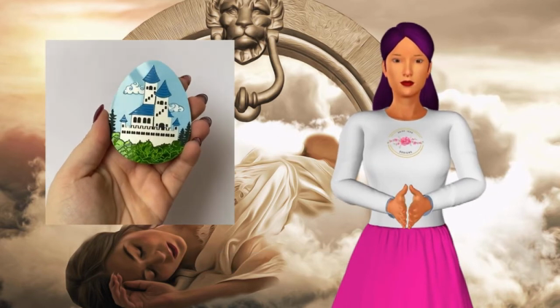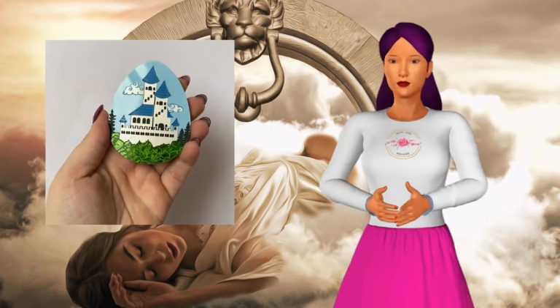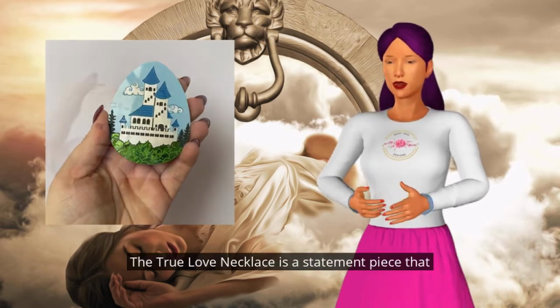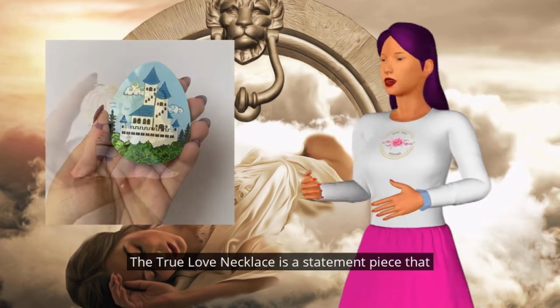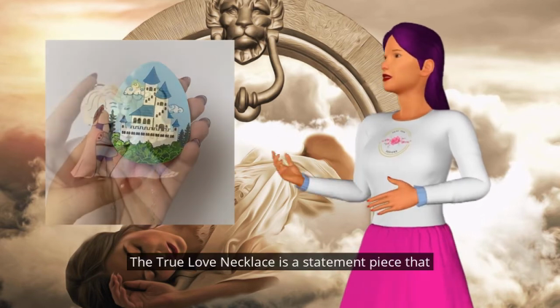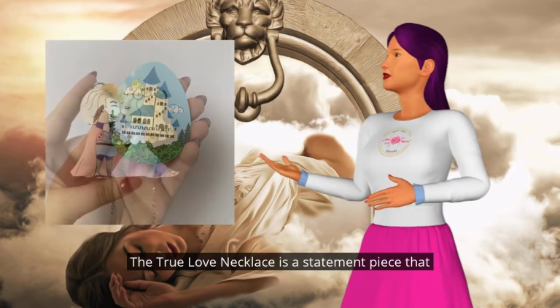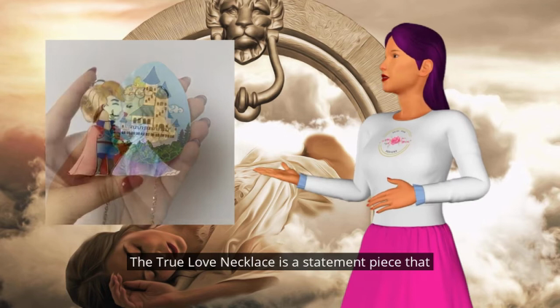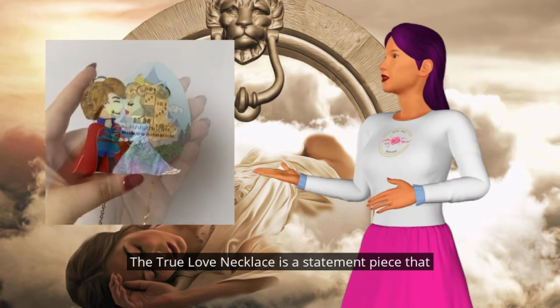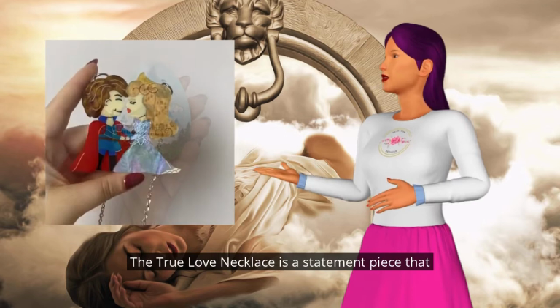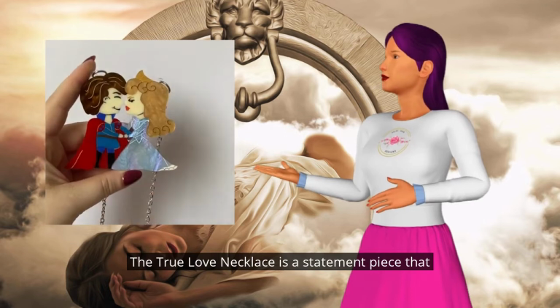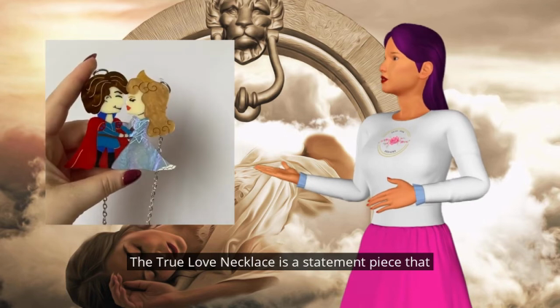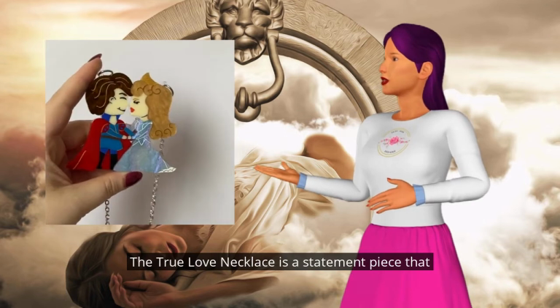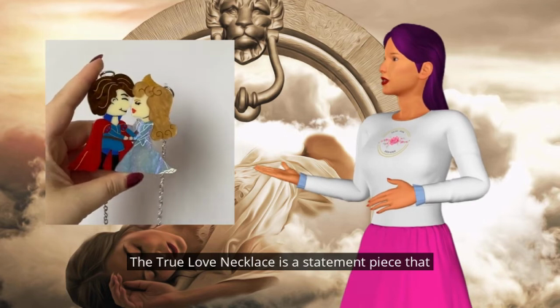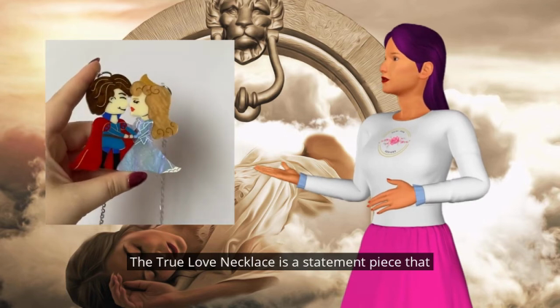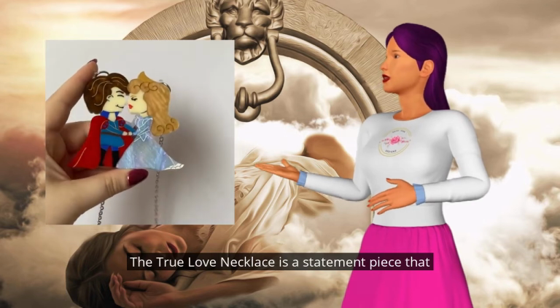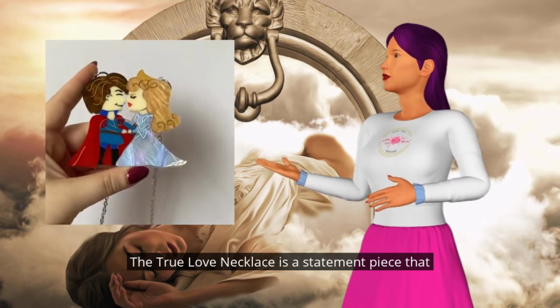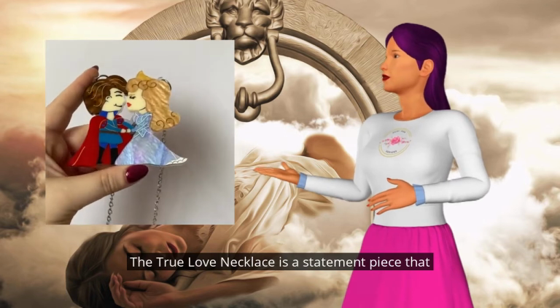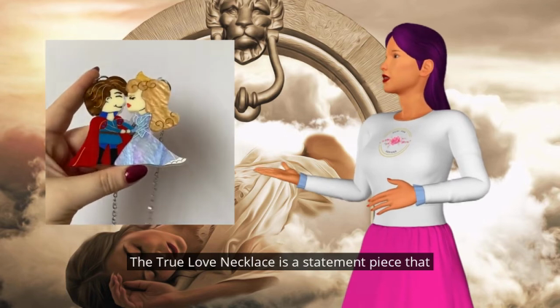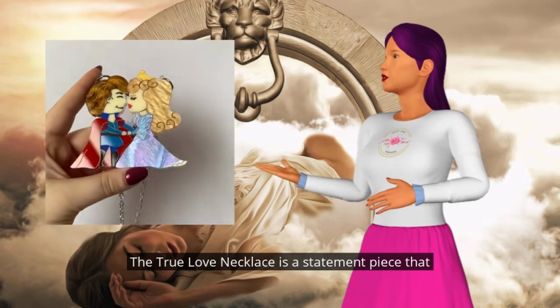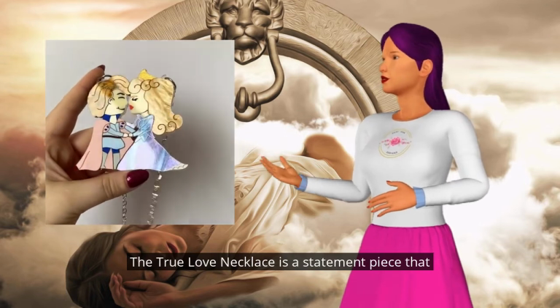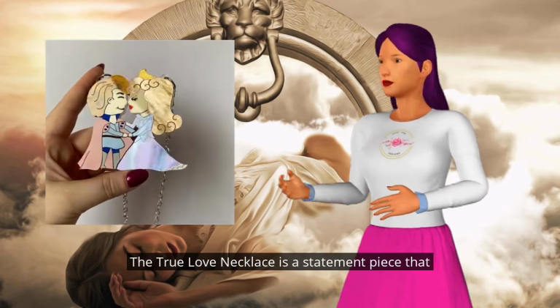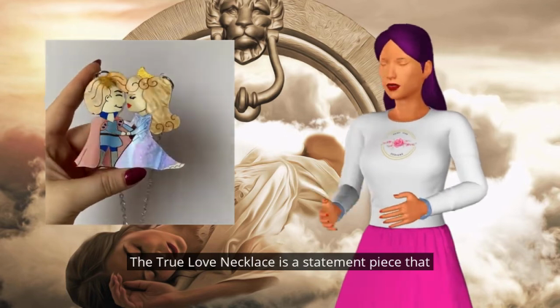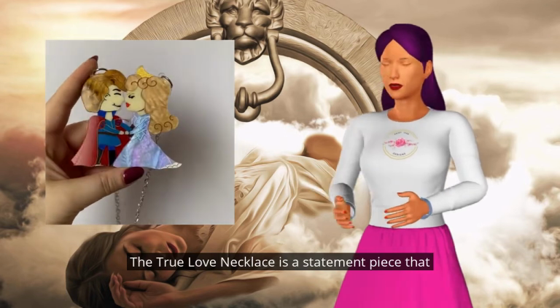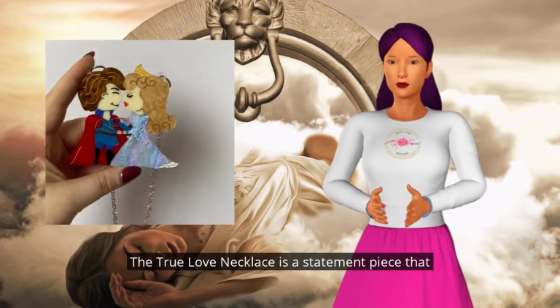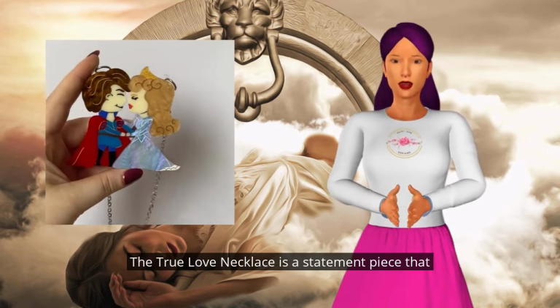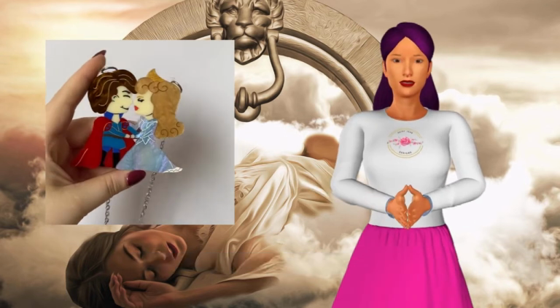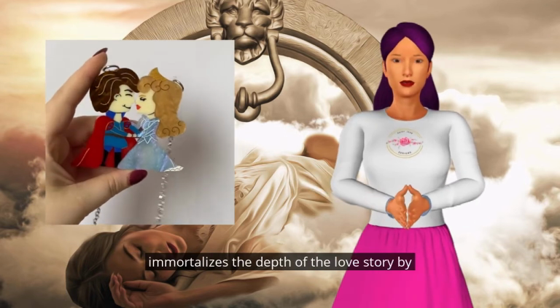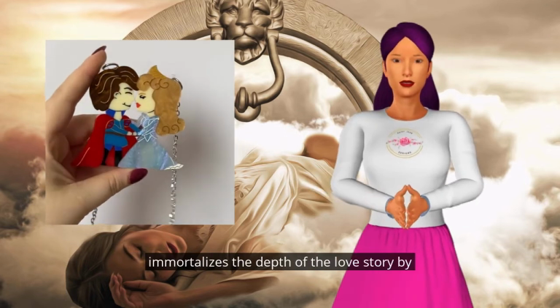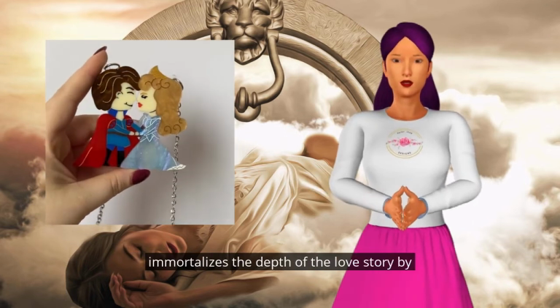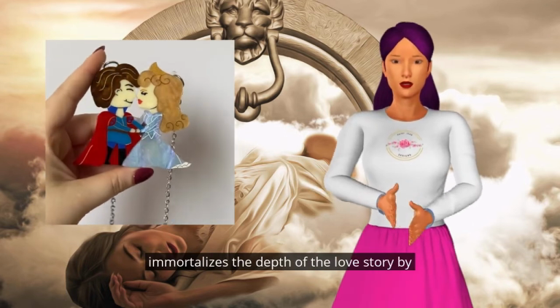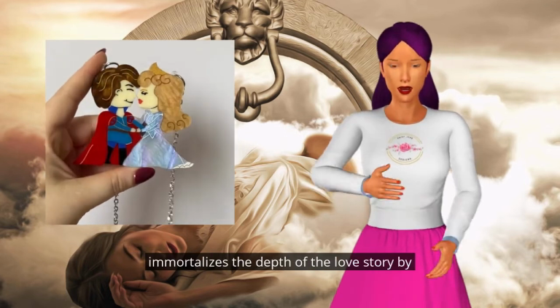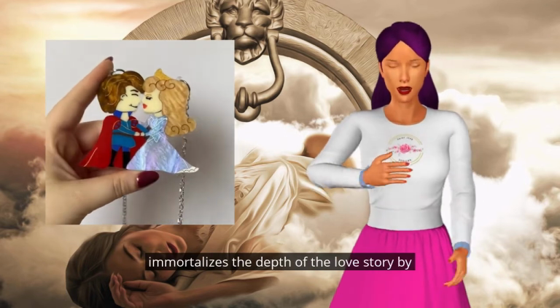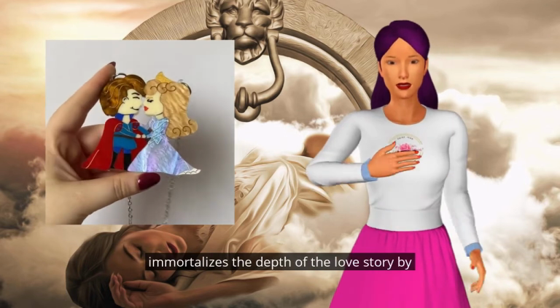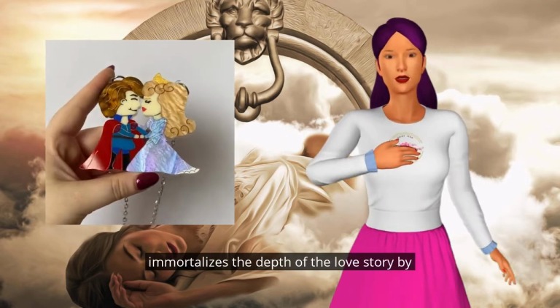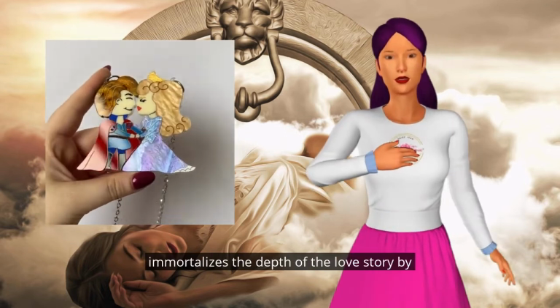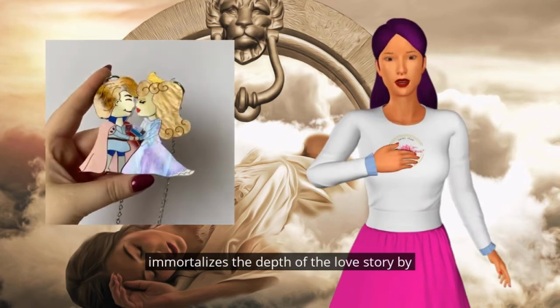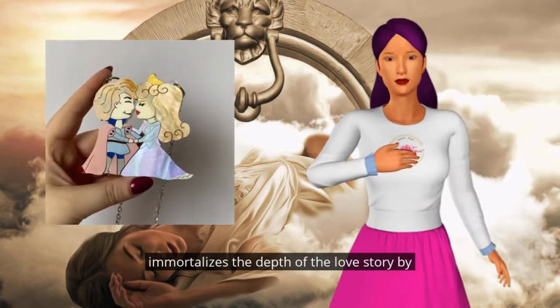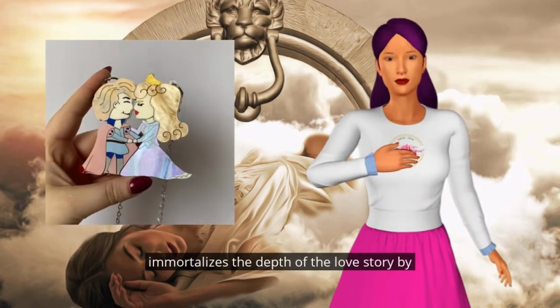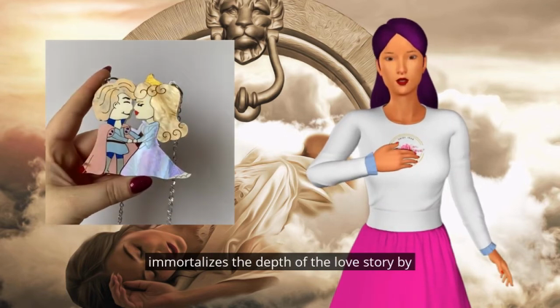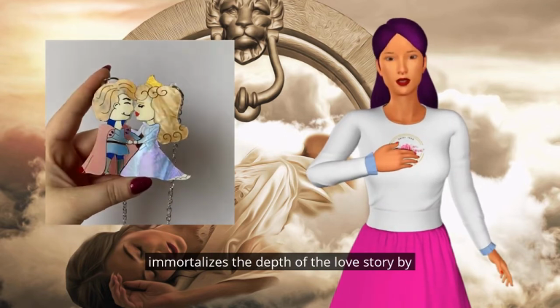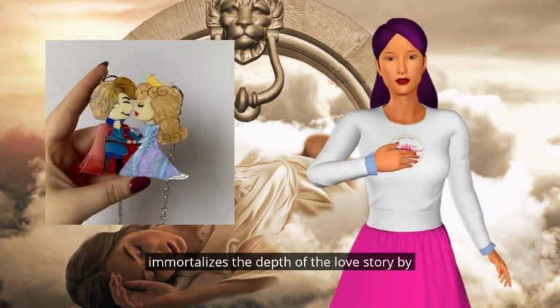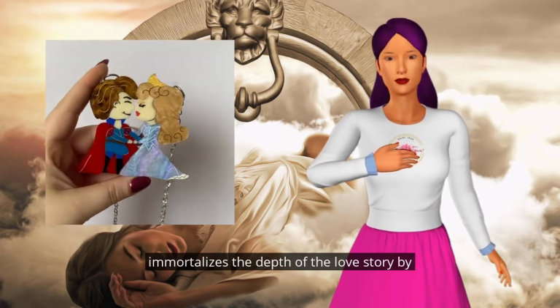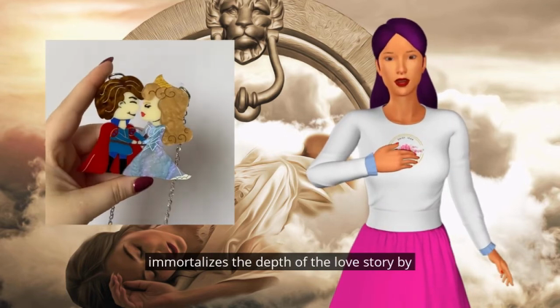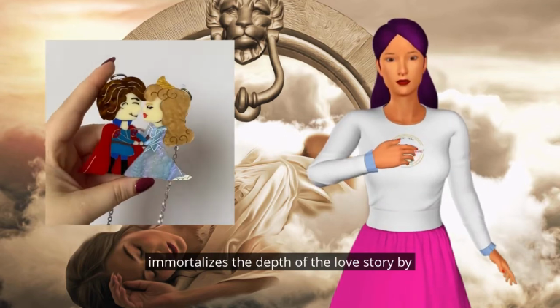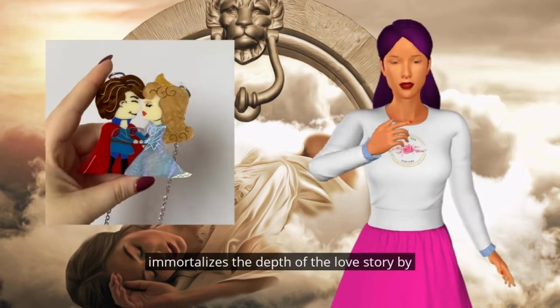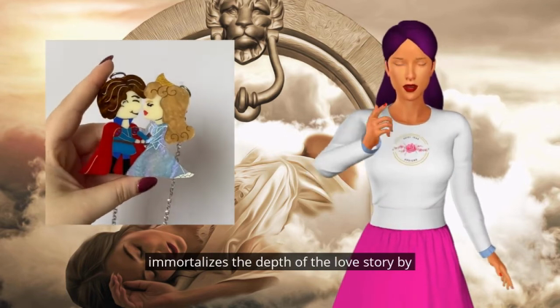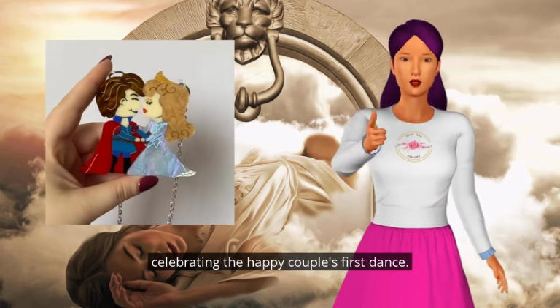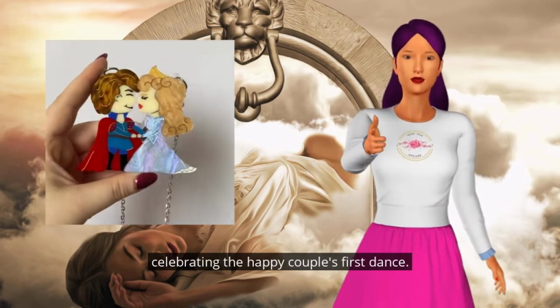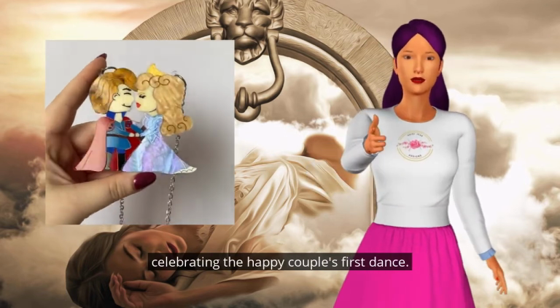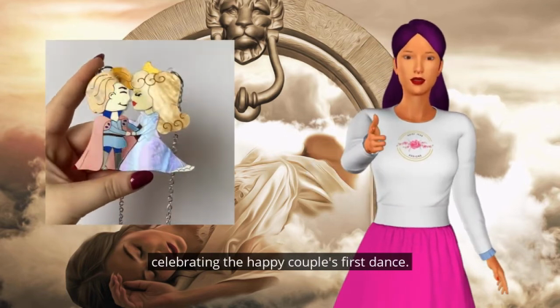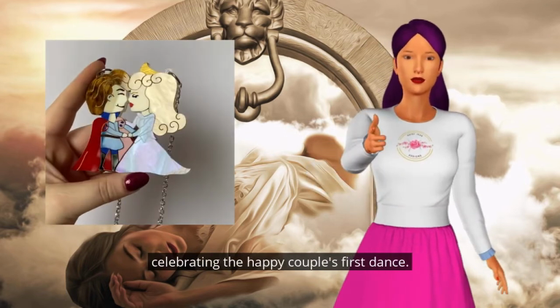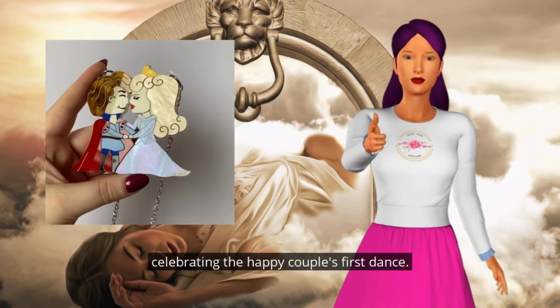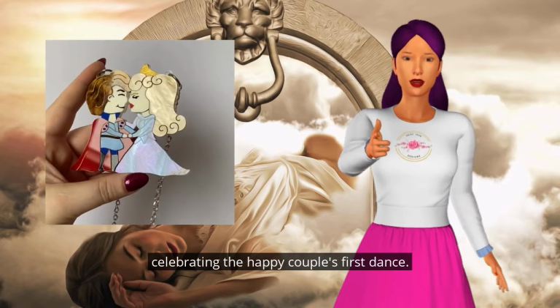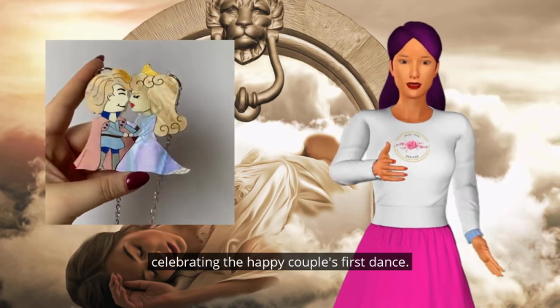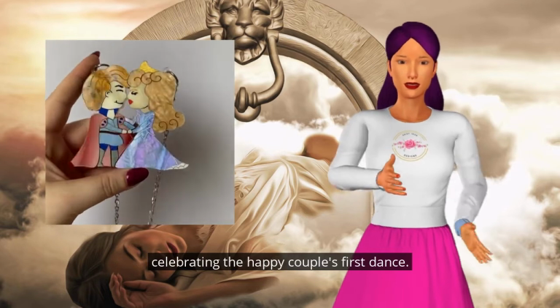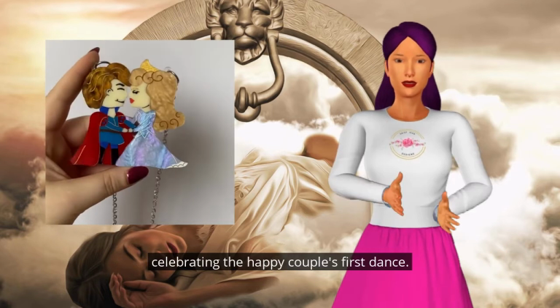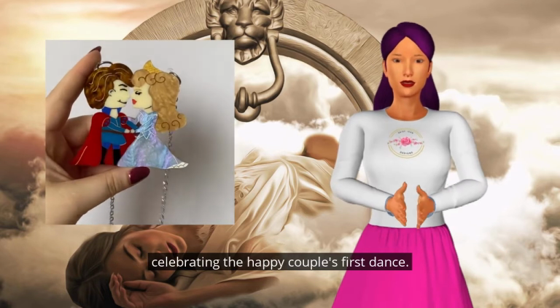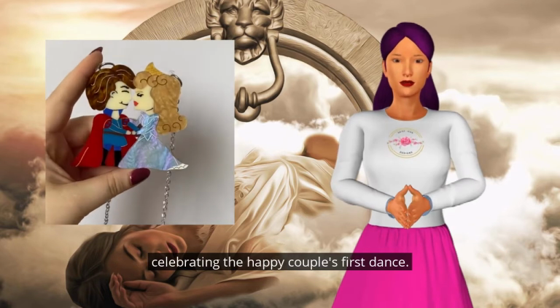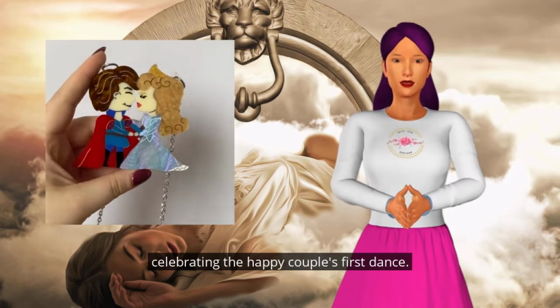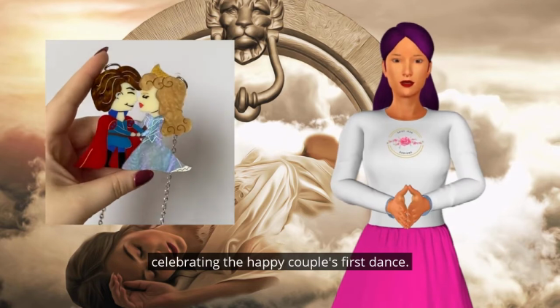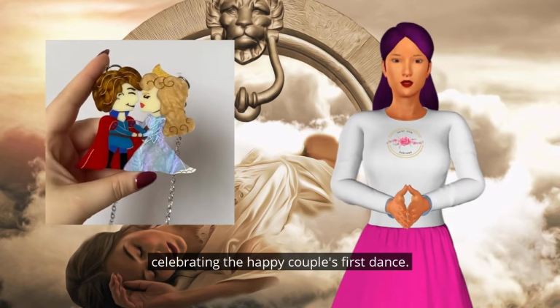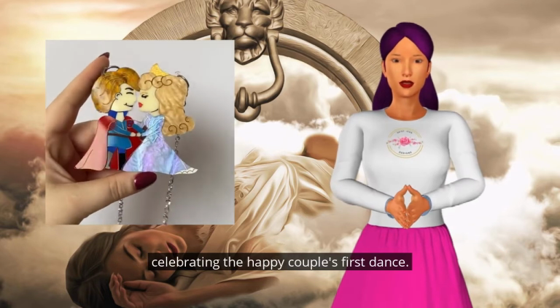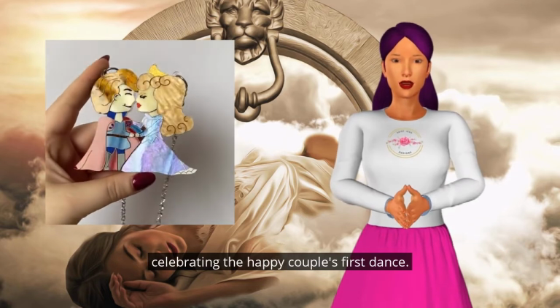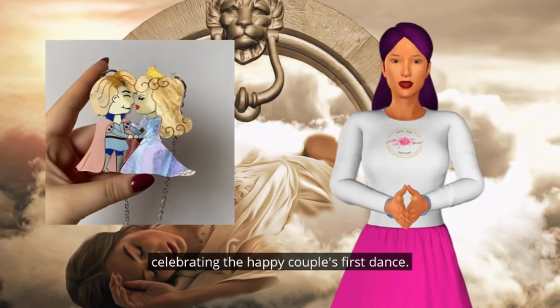The true love necklace is a statement piece that immortalizes the depth of the love story by celebrating the happy couple's first dance.